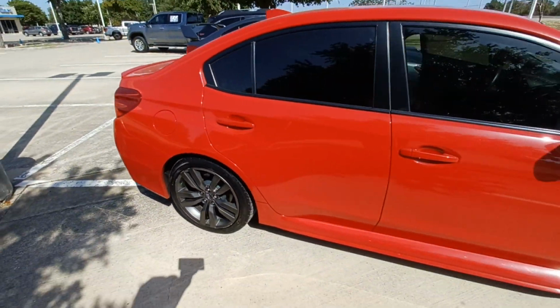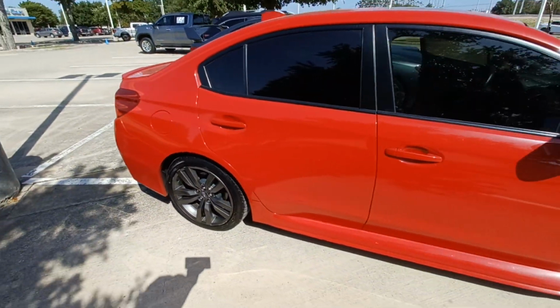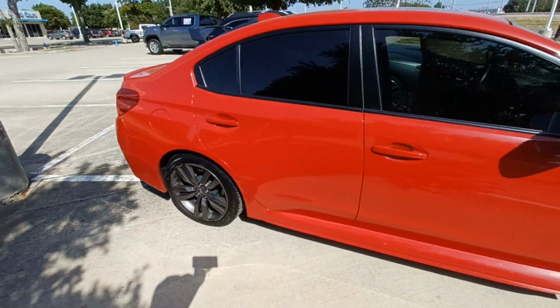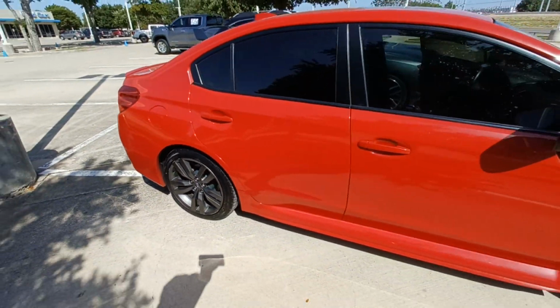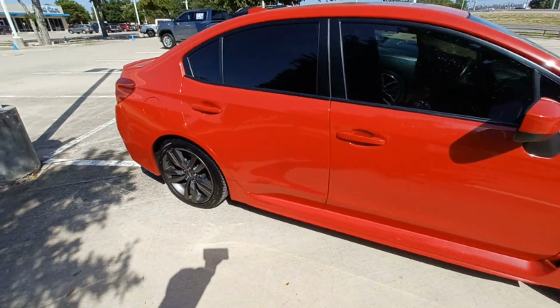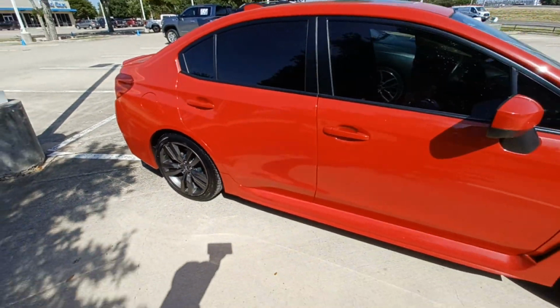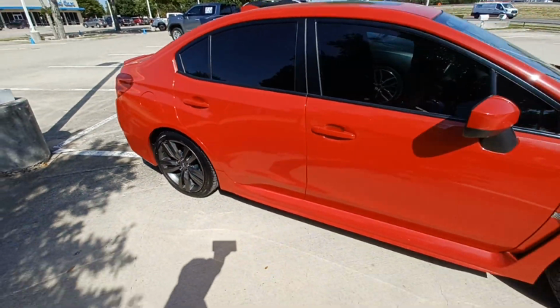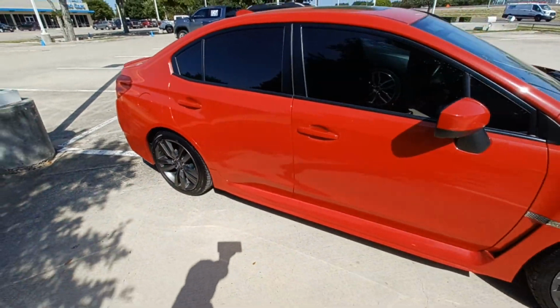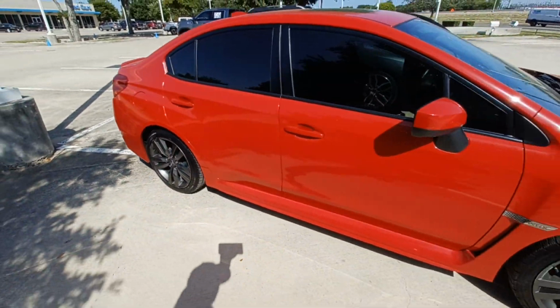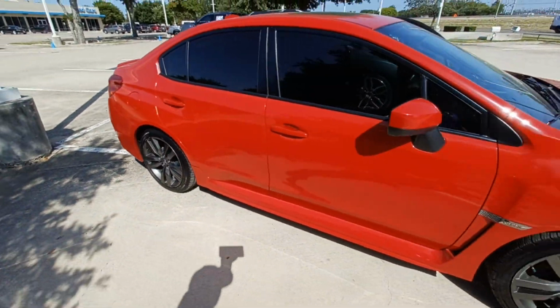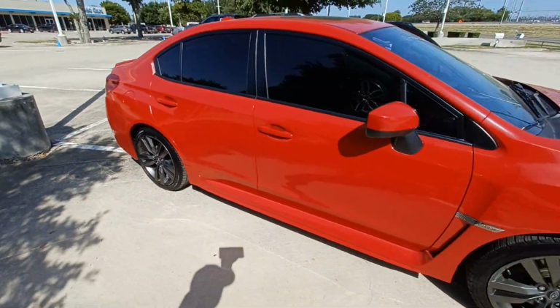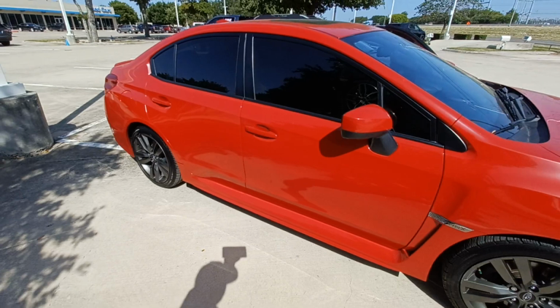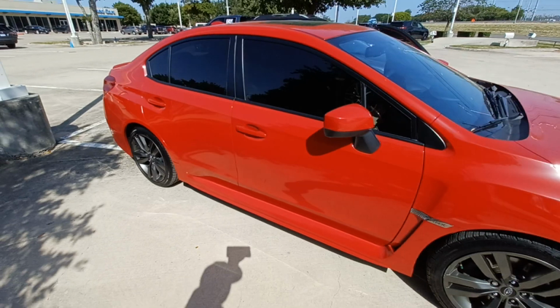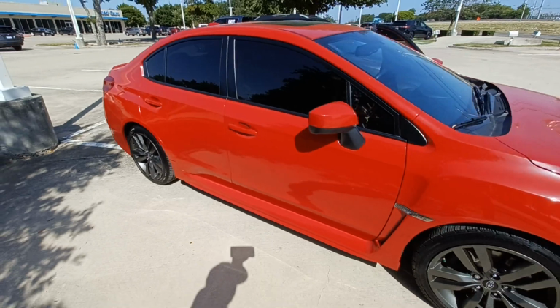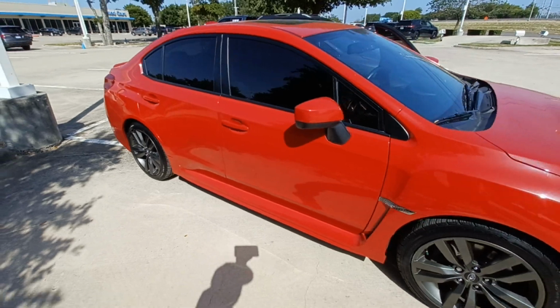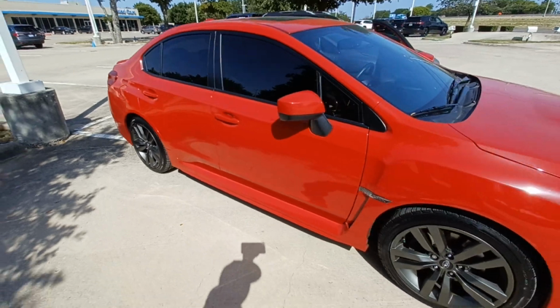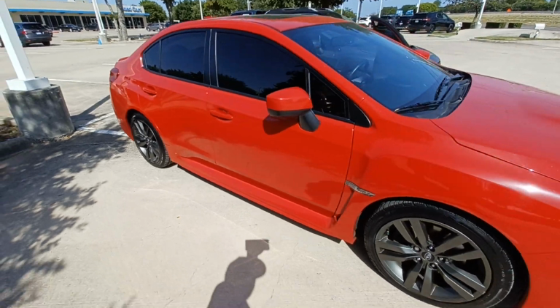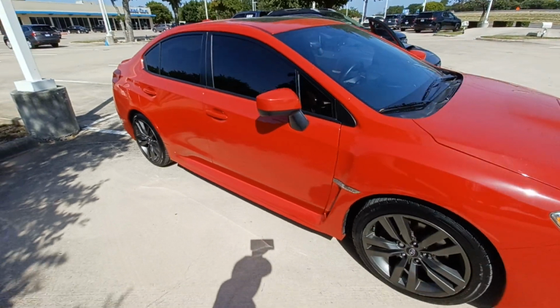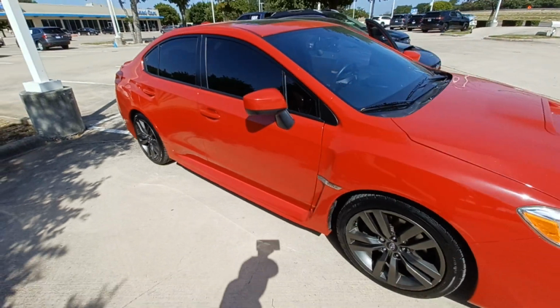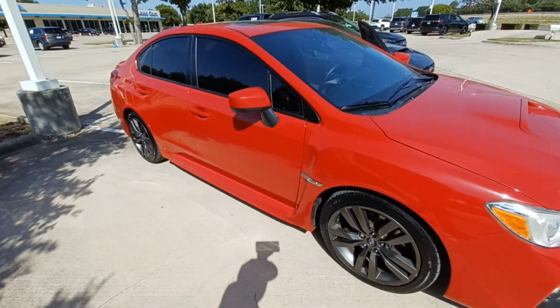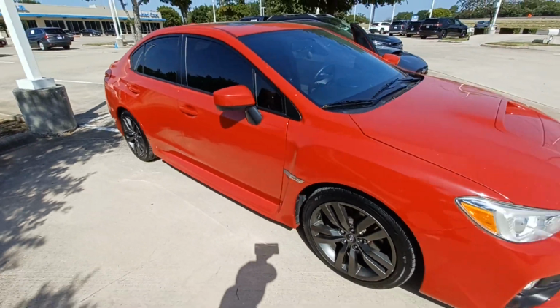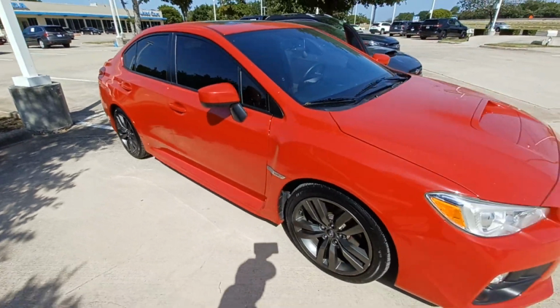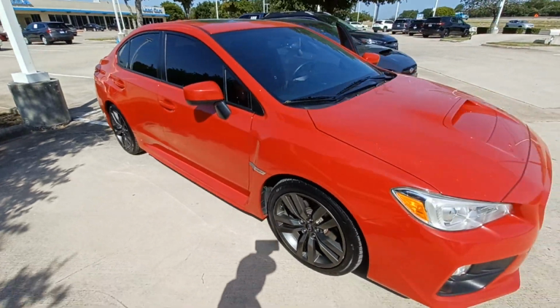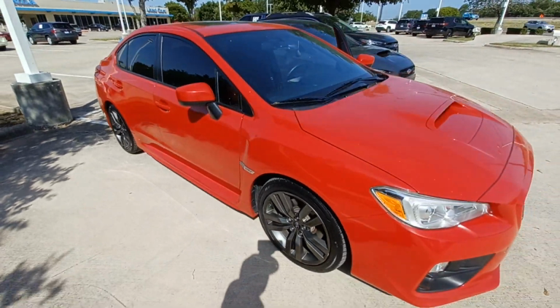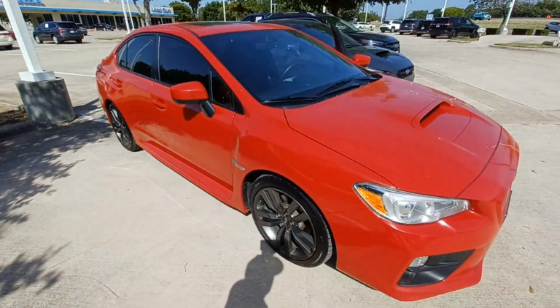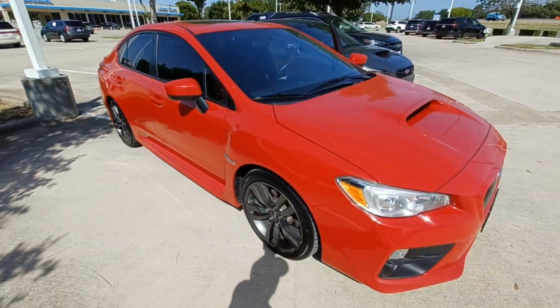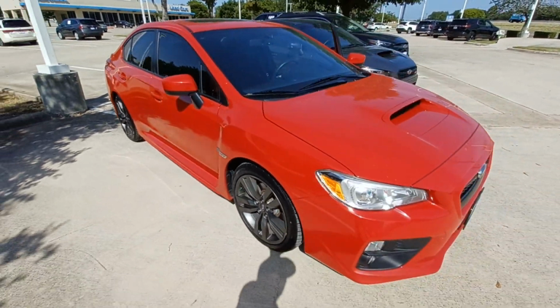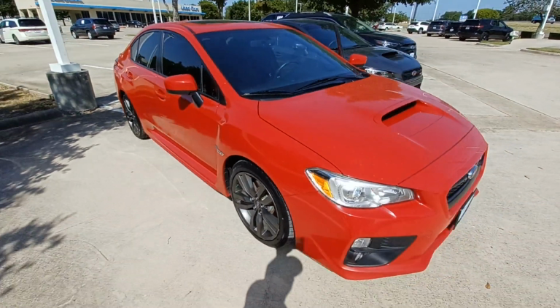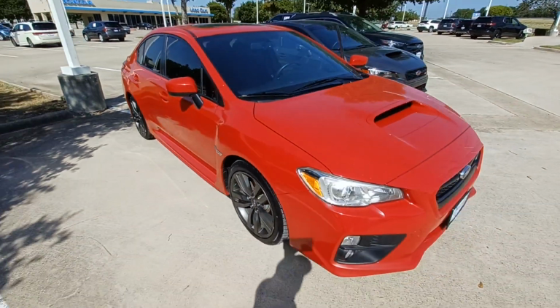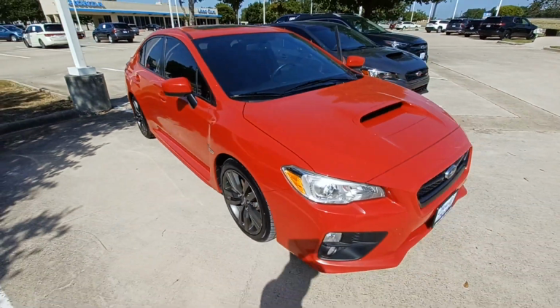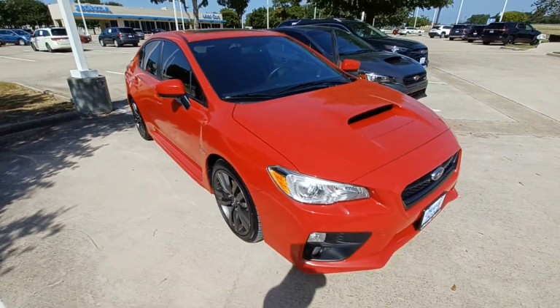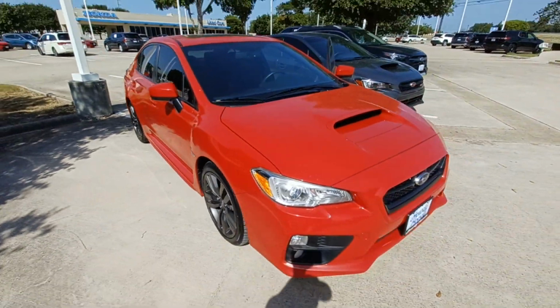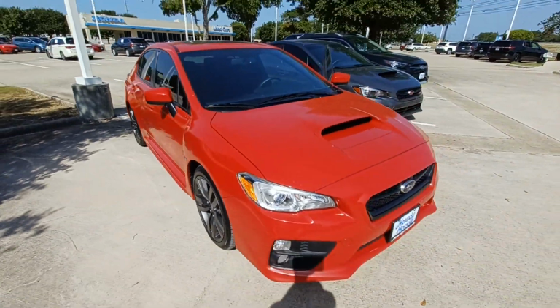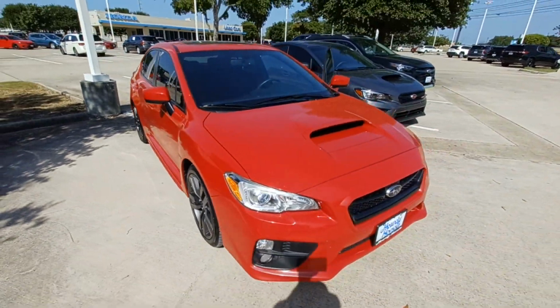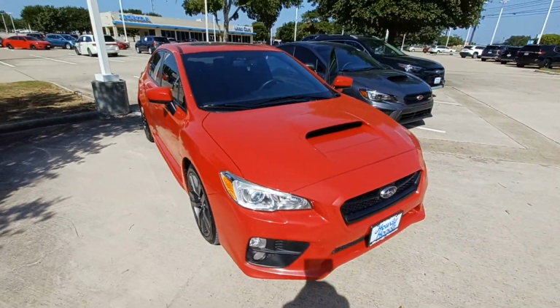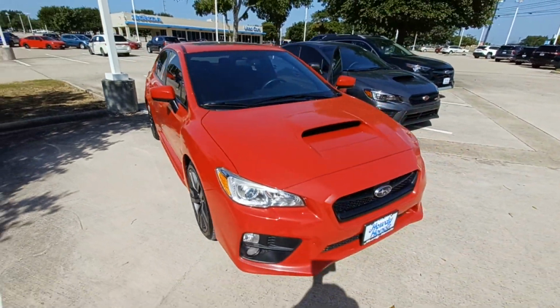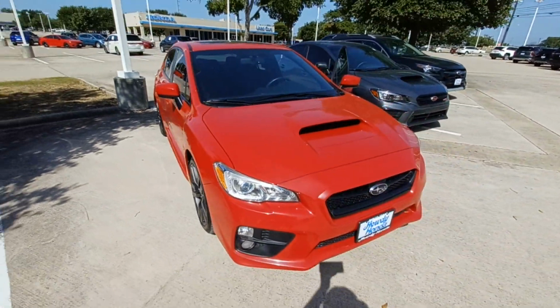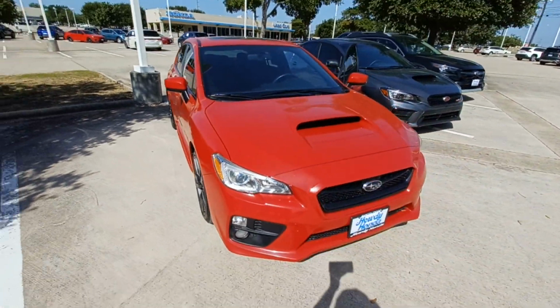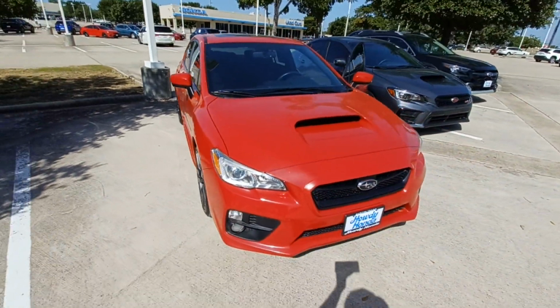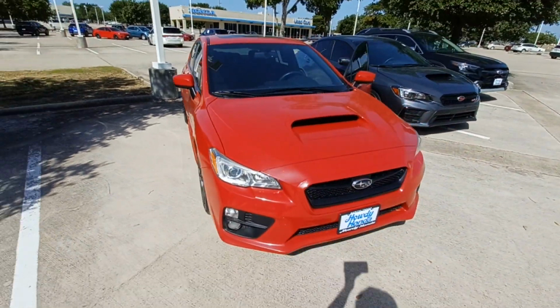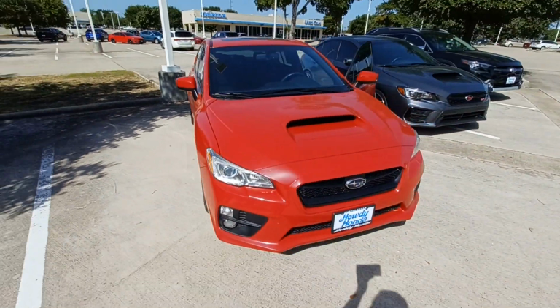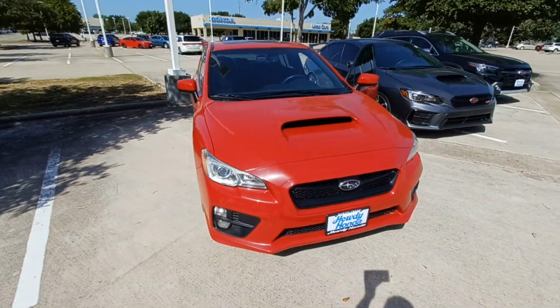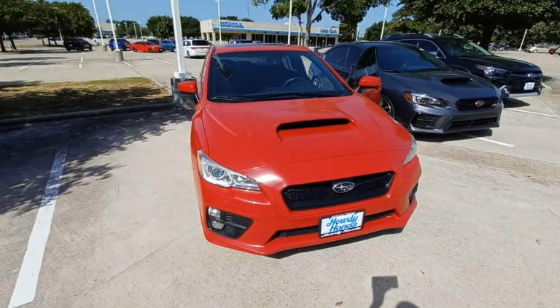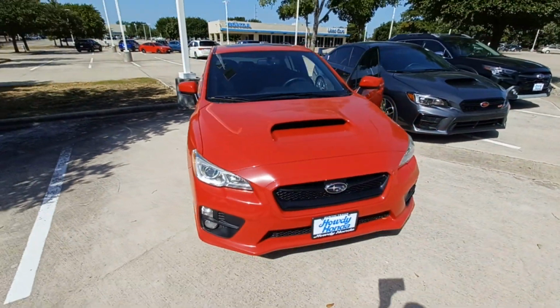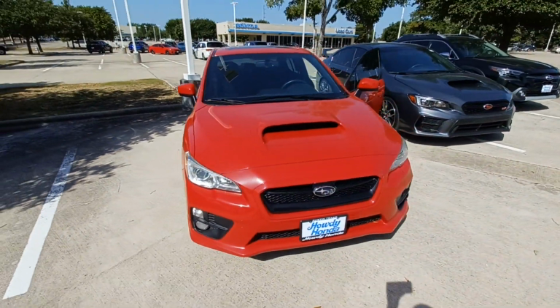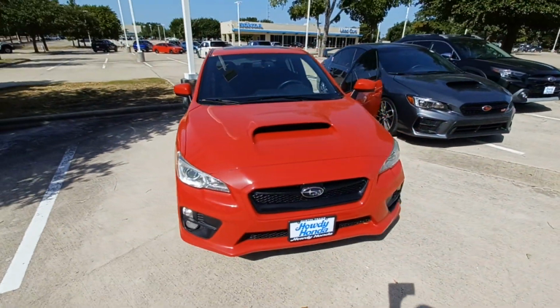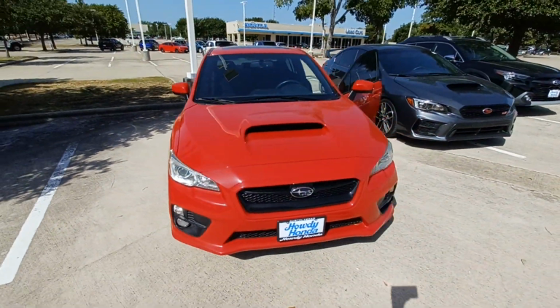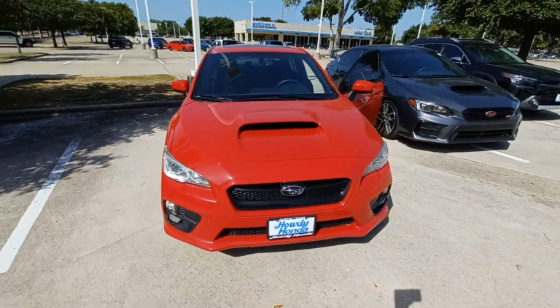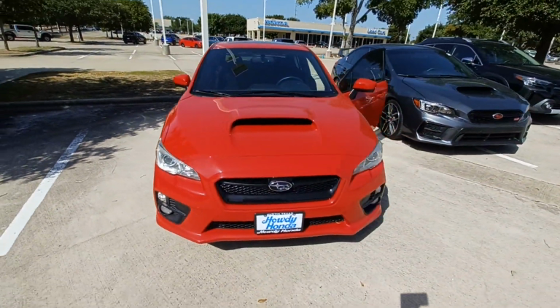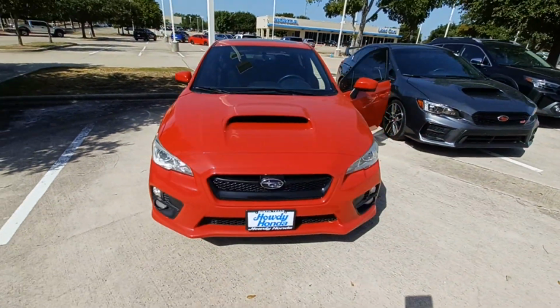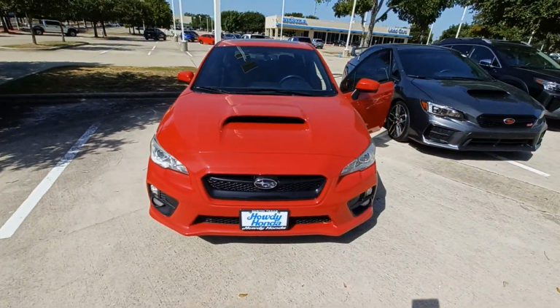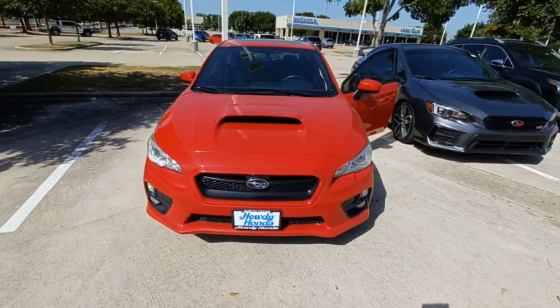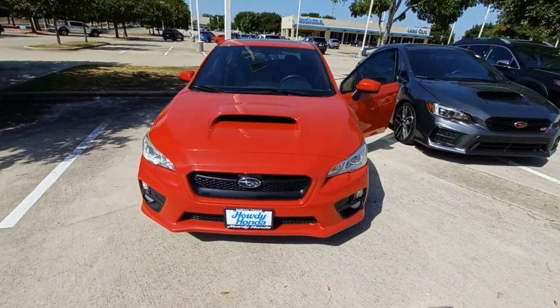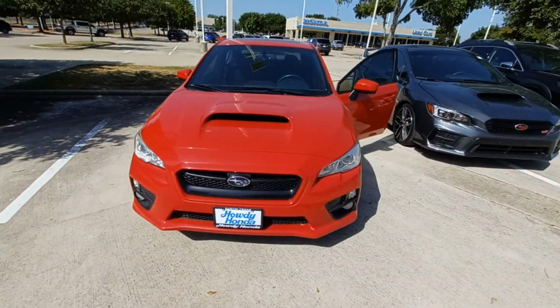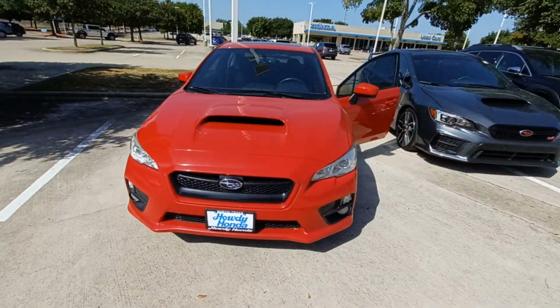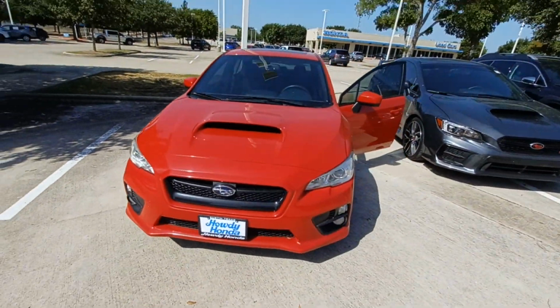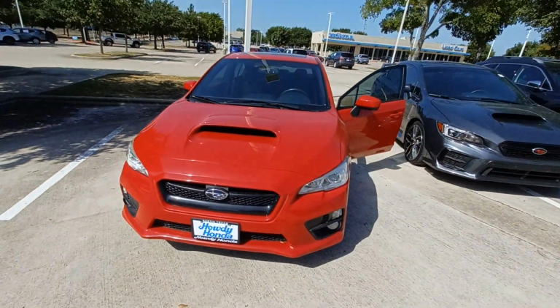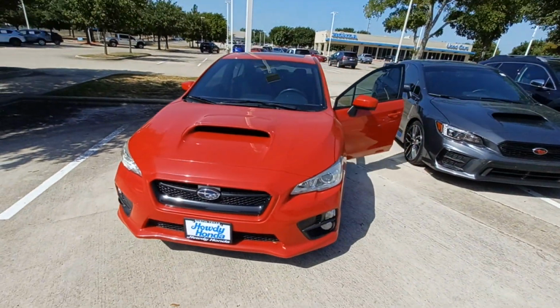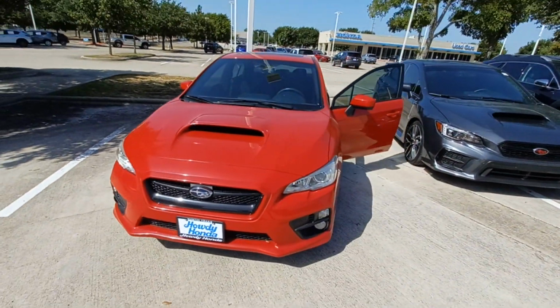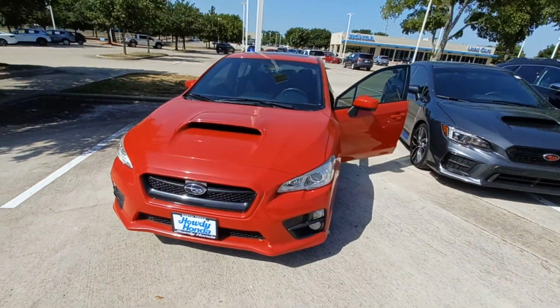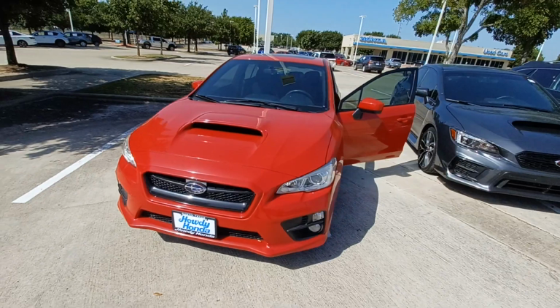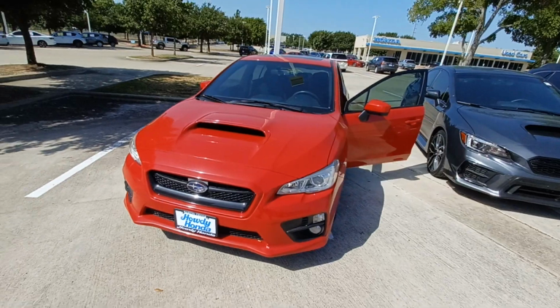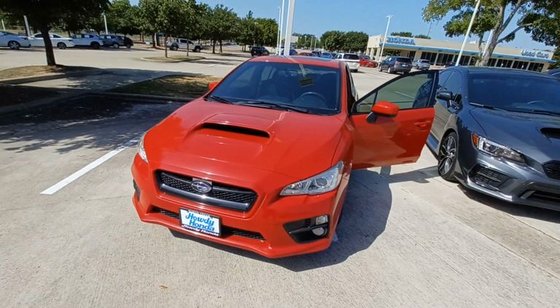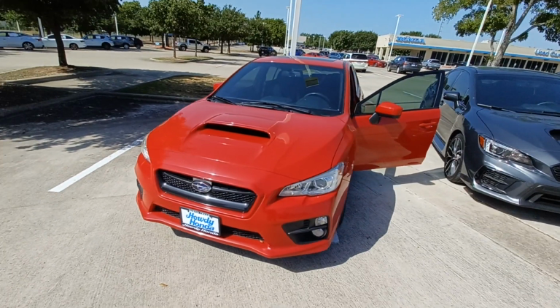And that's my 2016 Subaru WRX and I'm Jason down here at Howdy Honda.